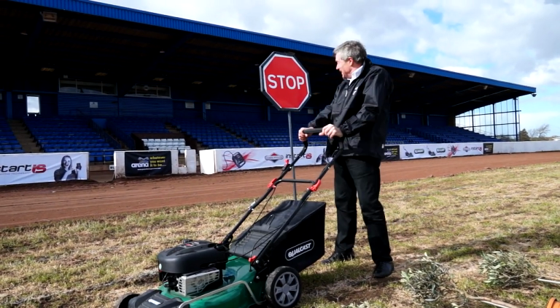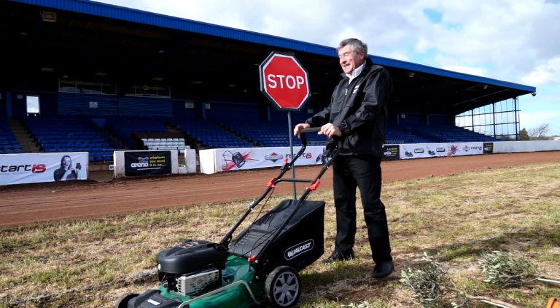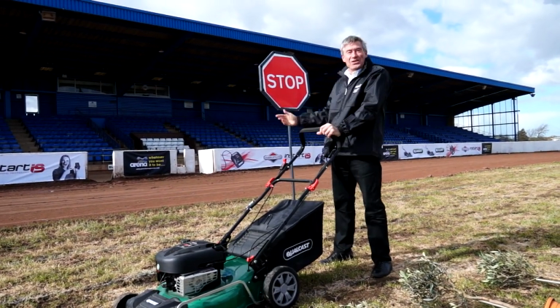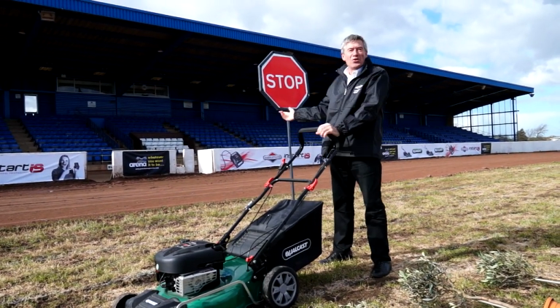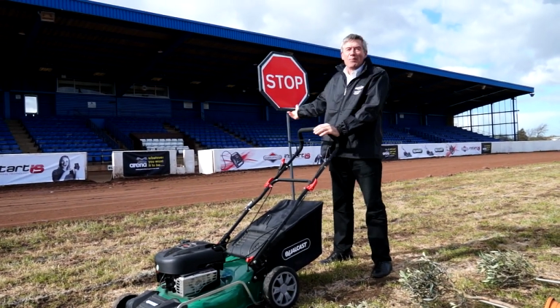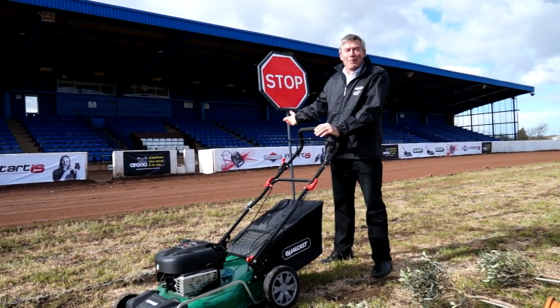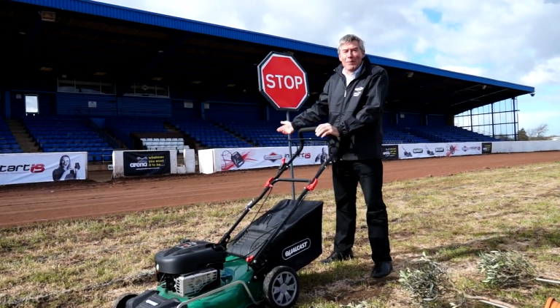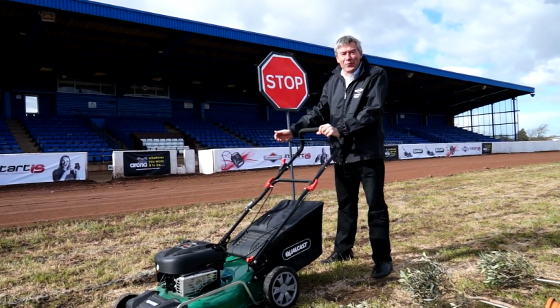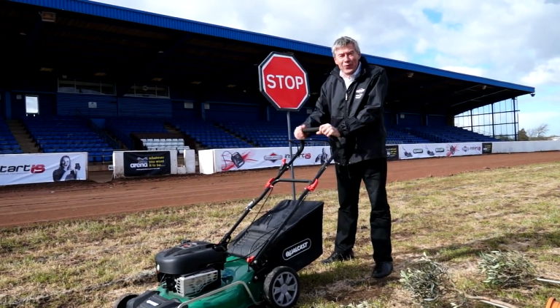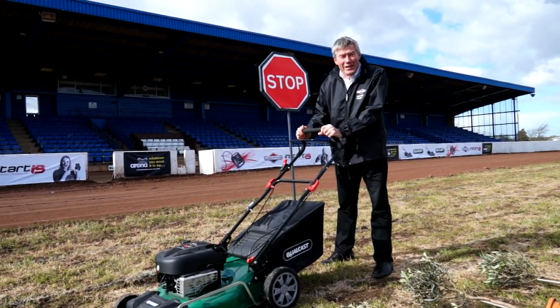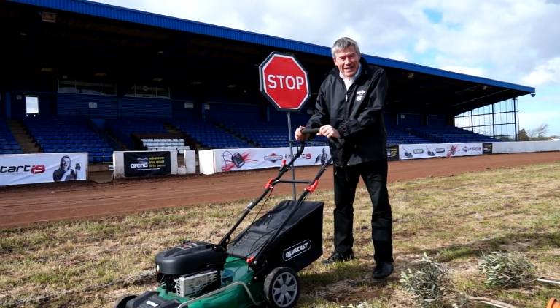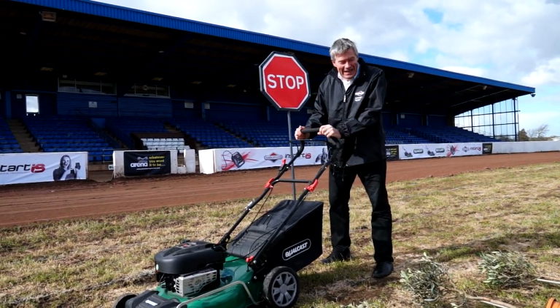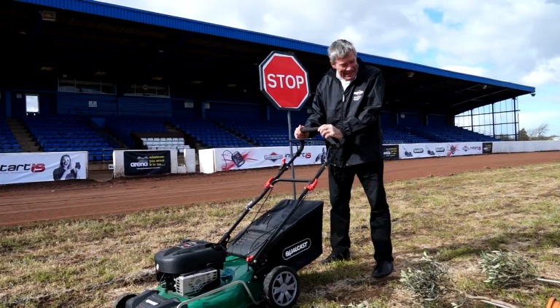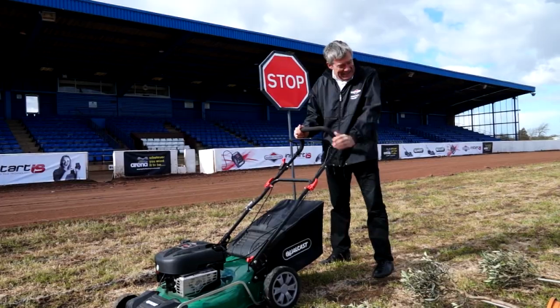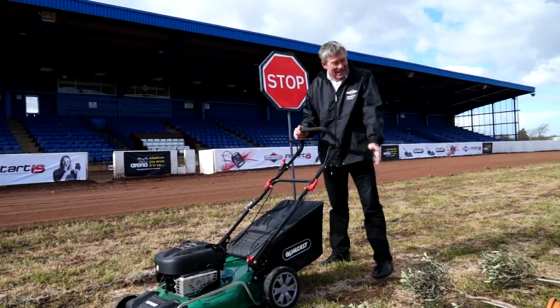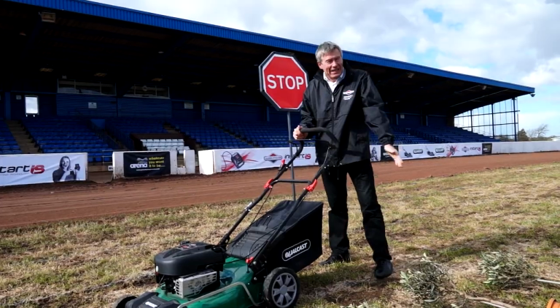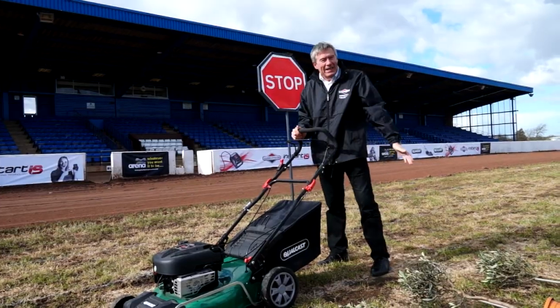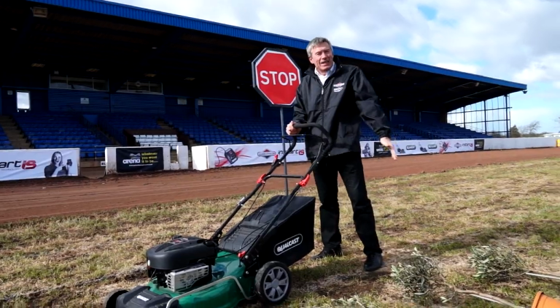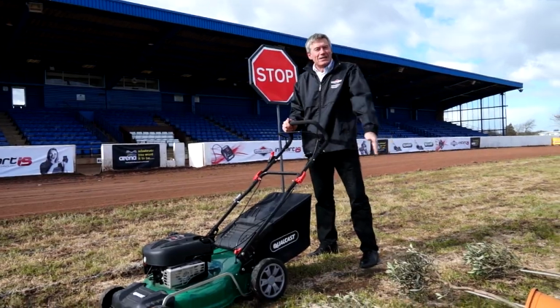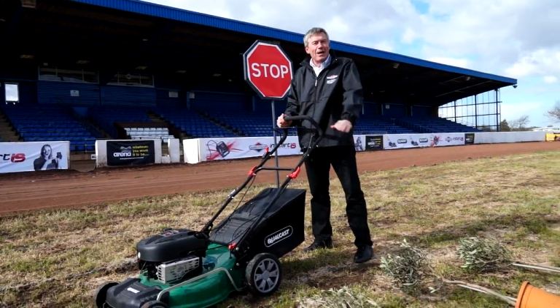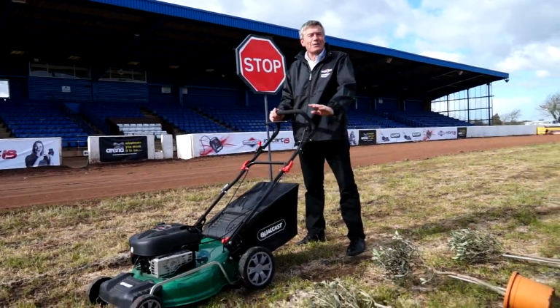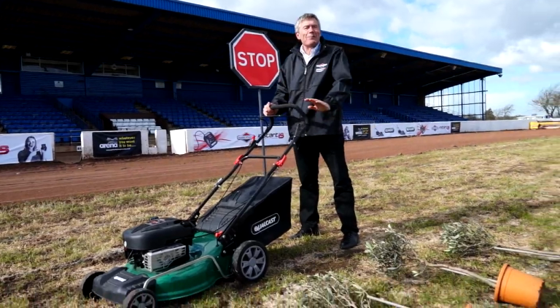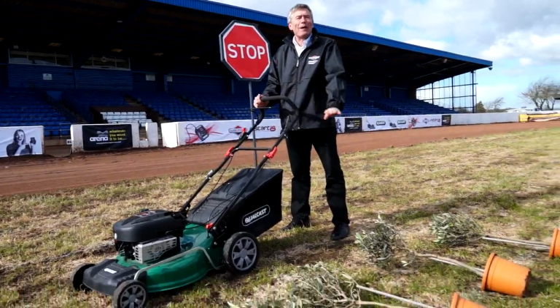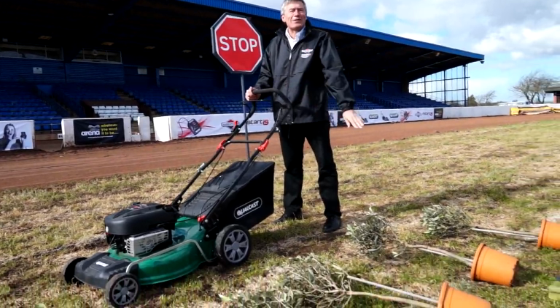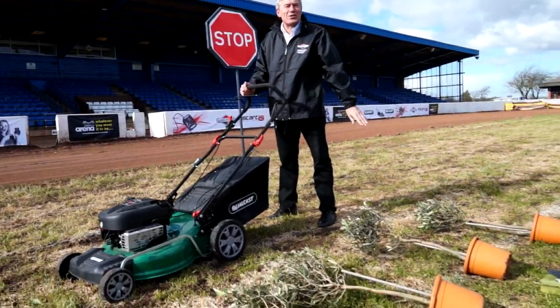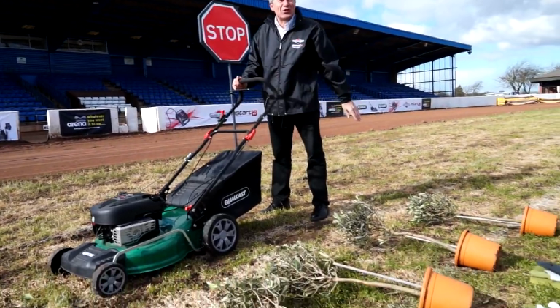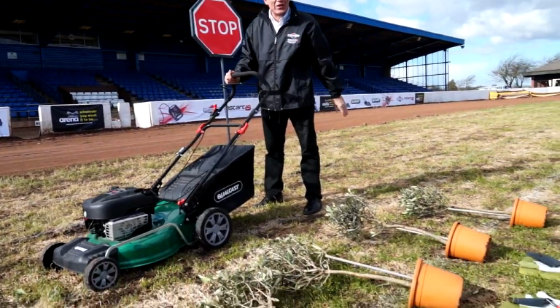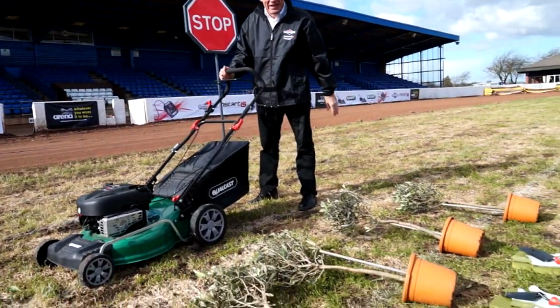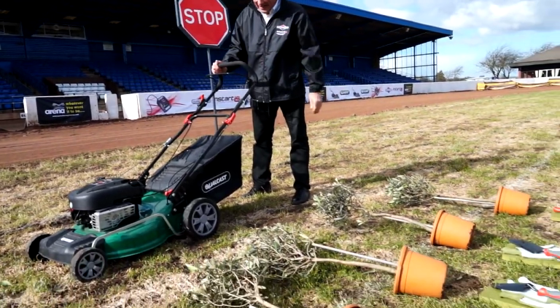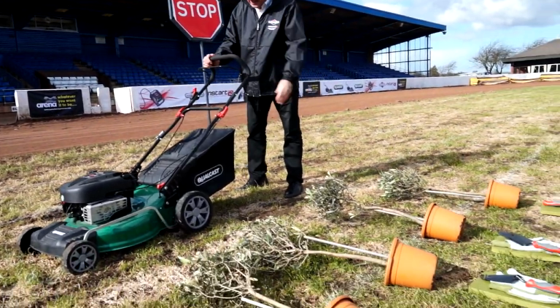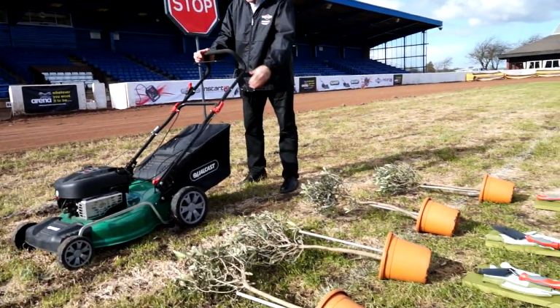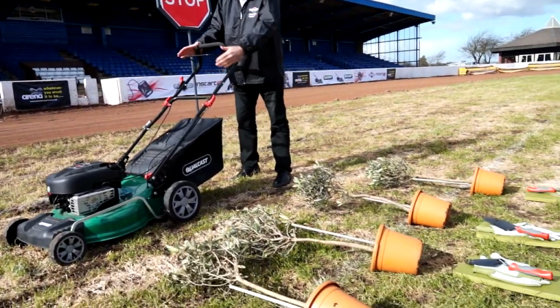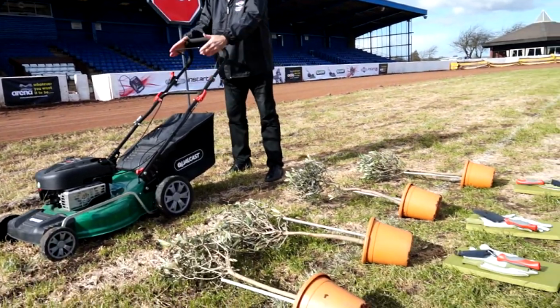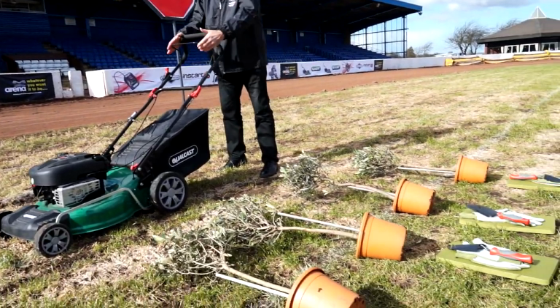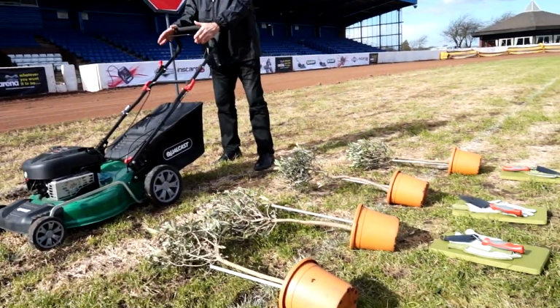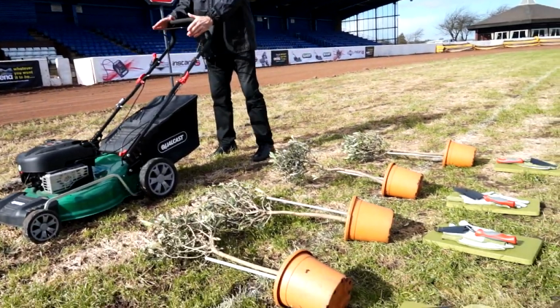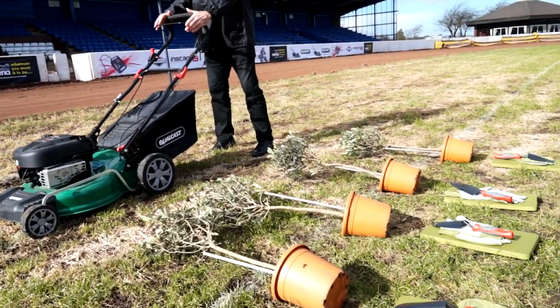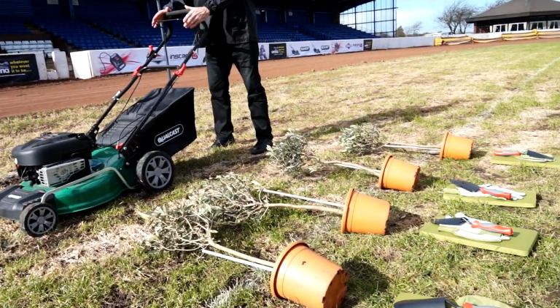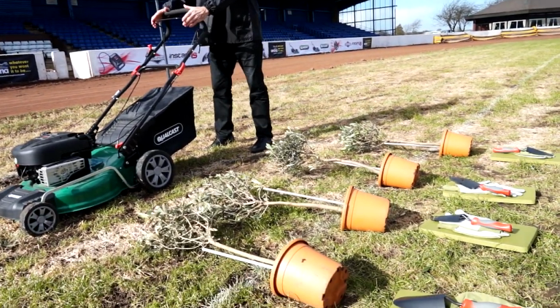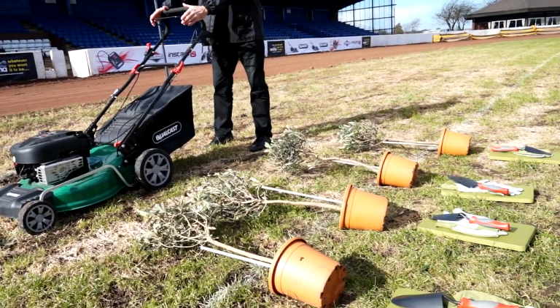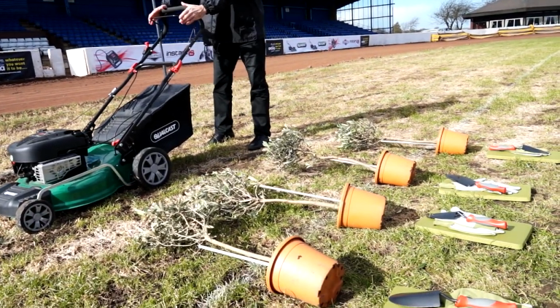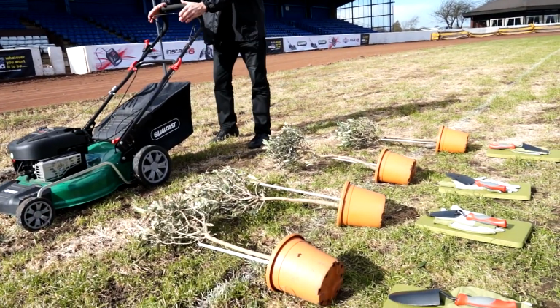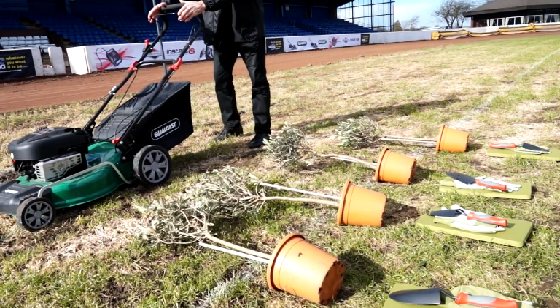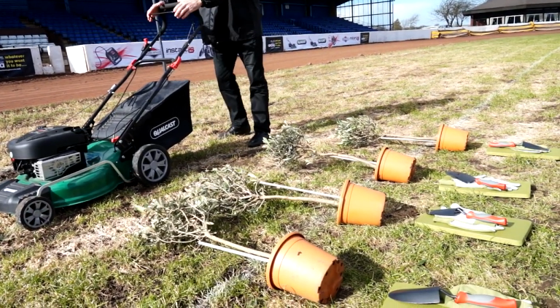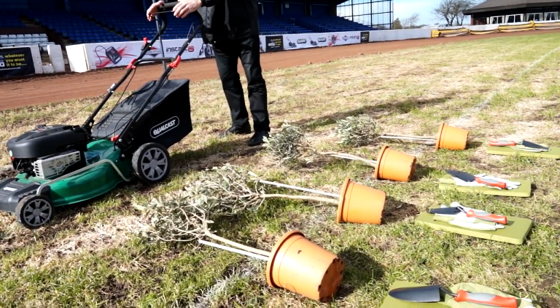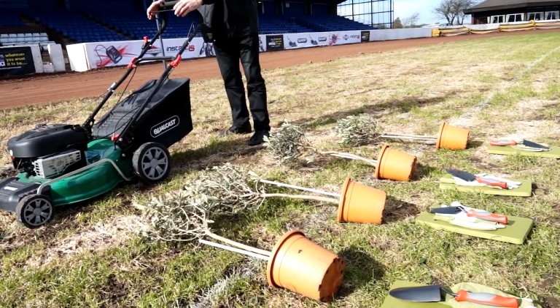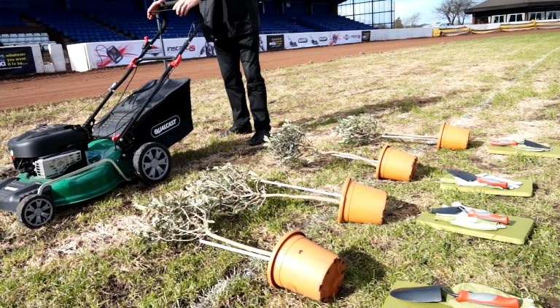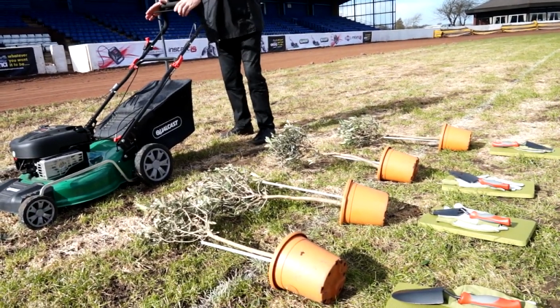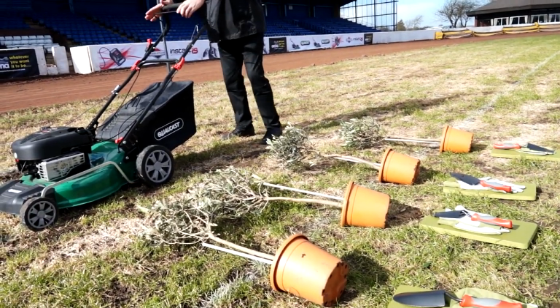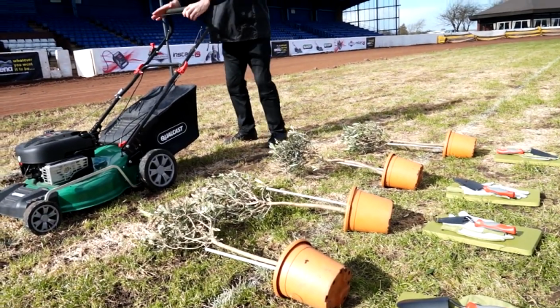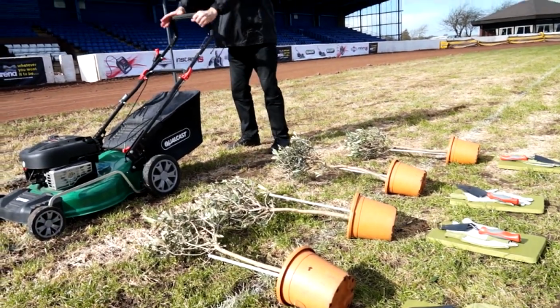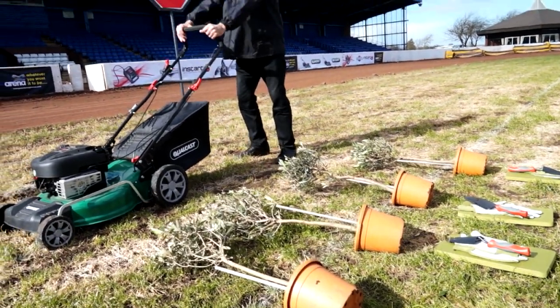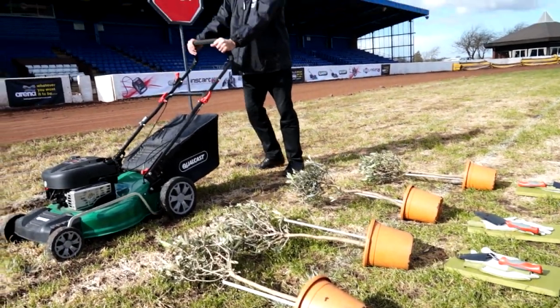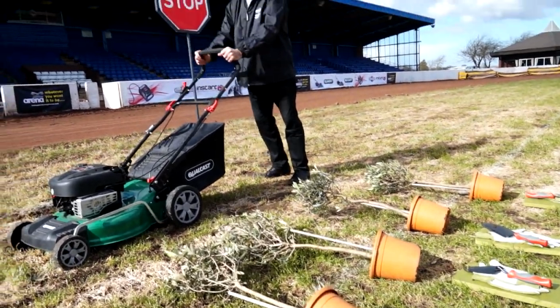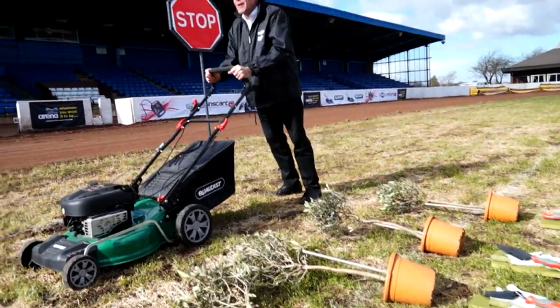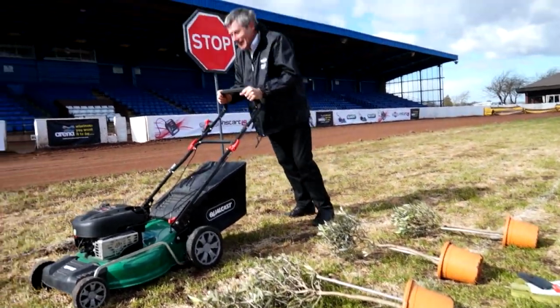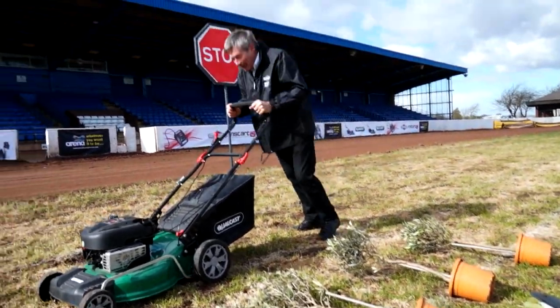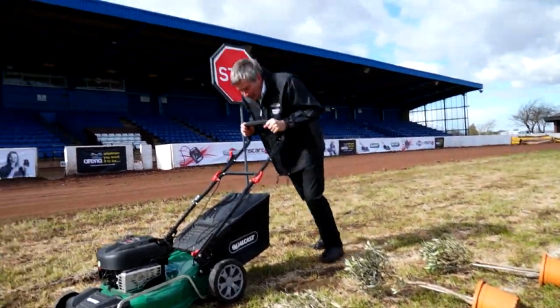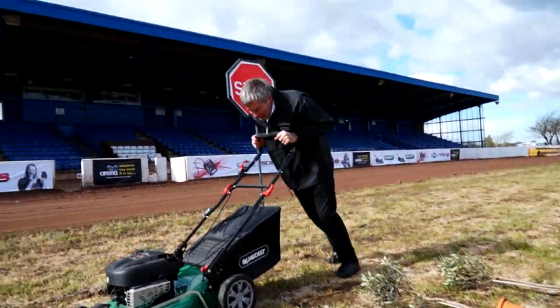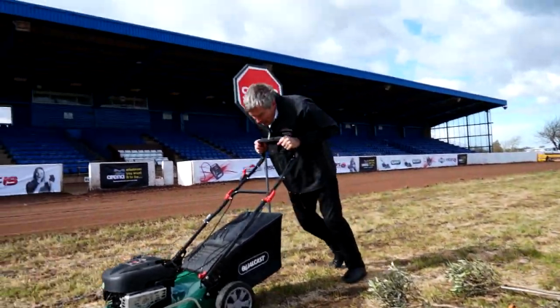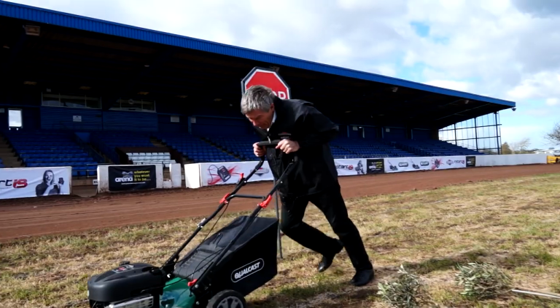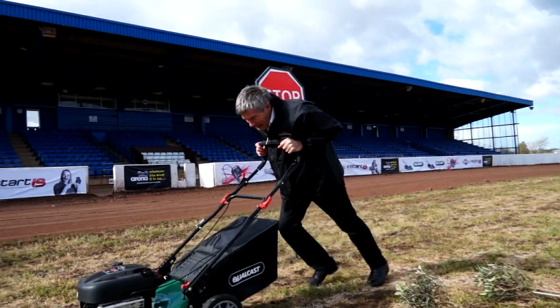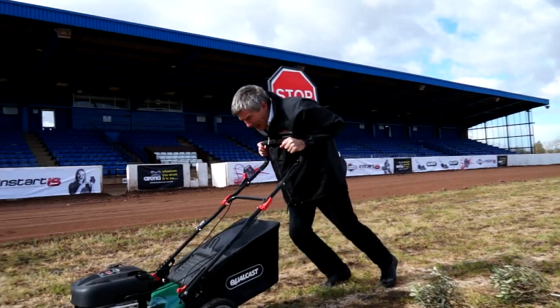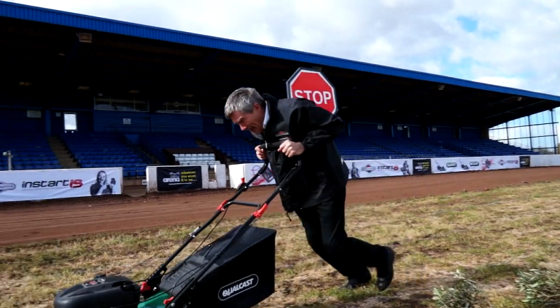Stop number 3, time to plant a tree. I'll let them do that. Restart. Go again.